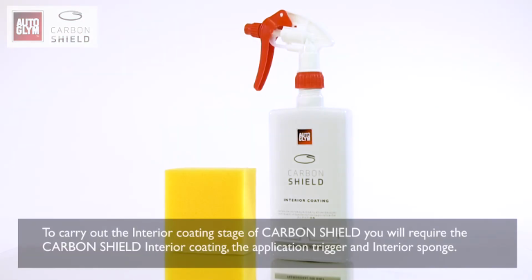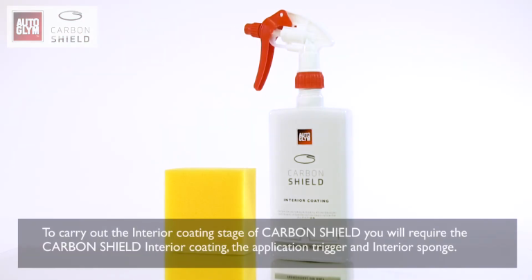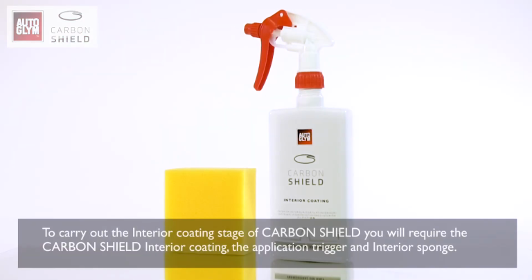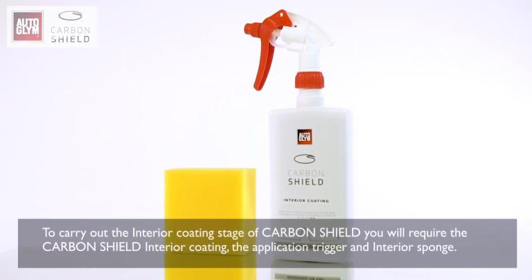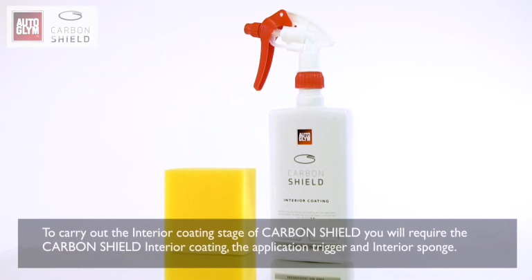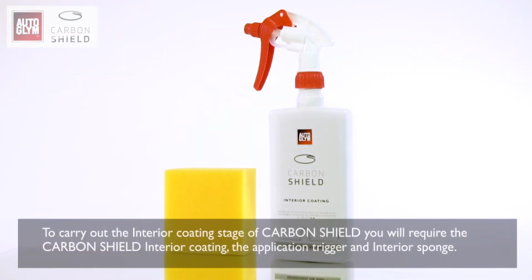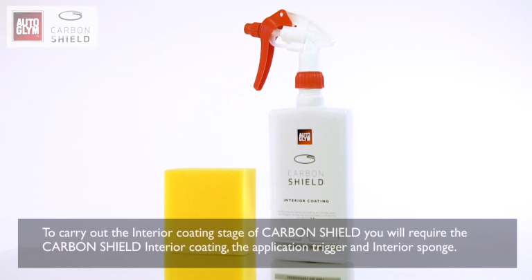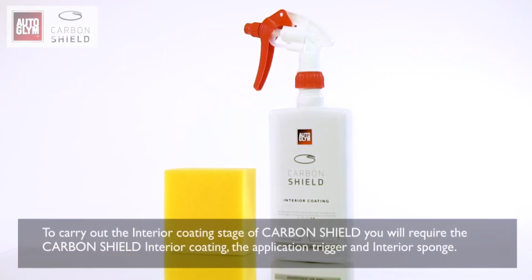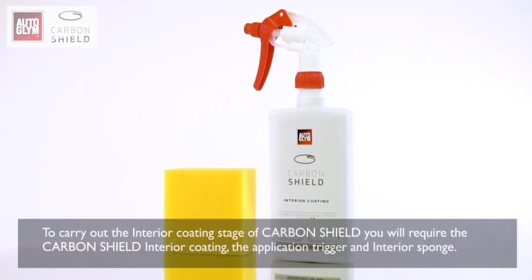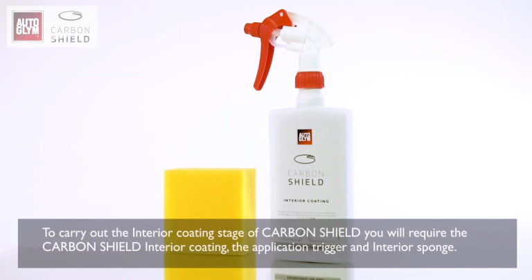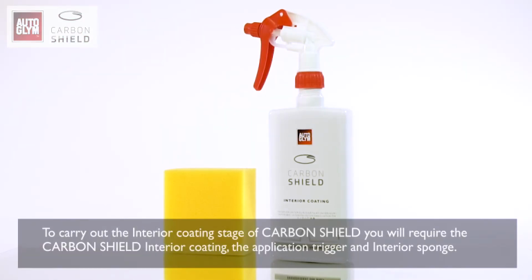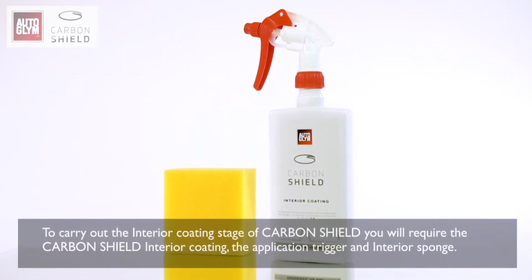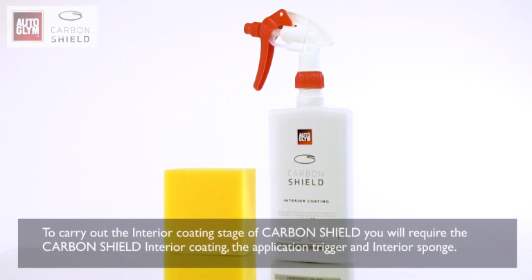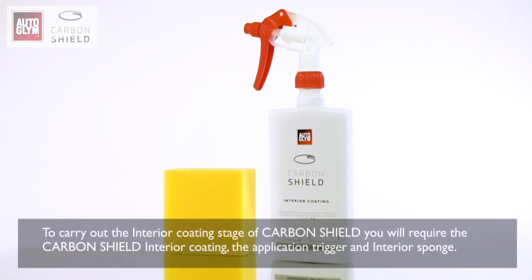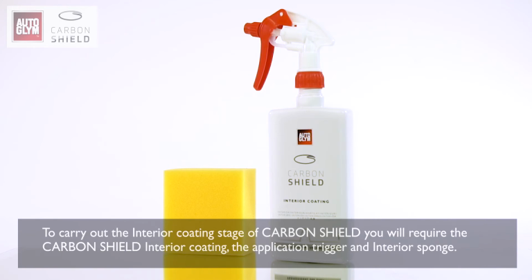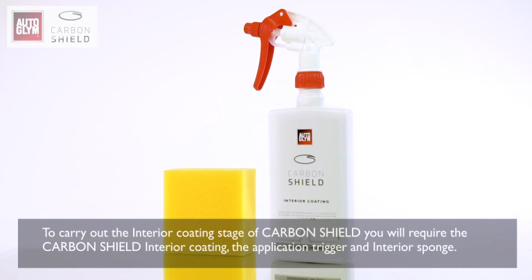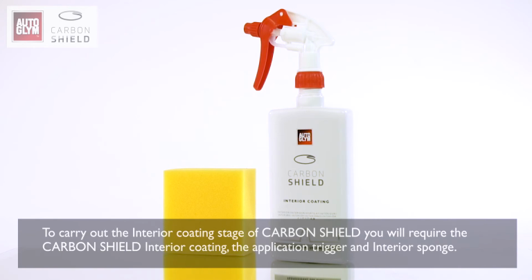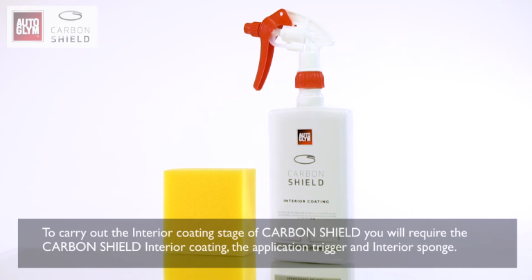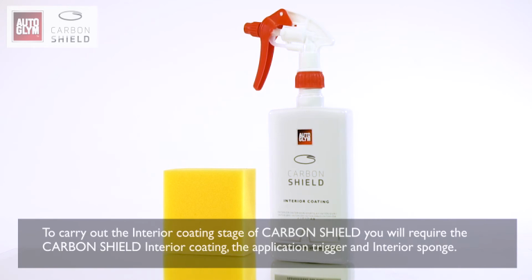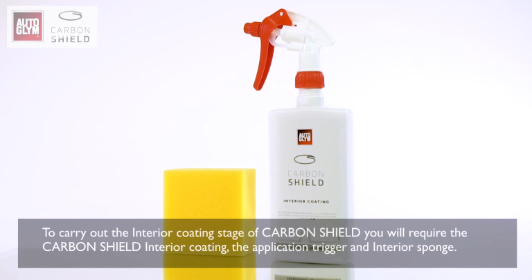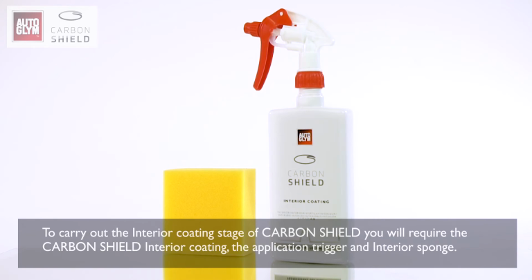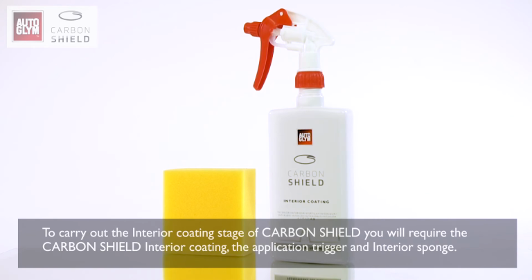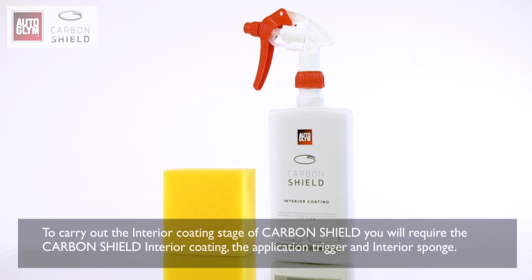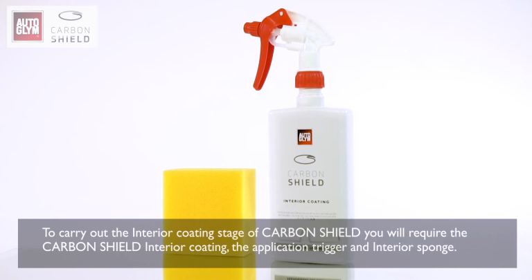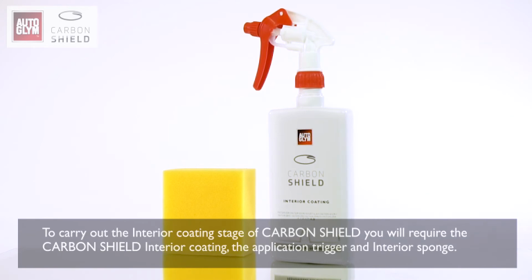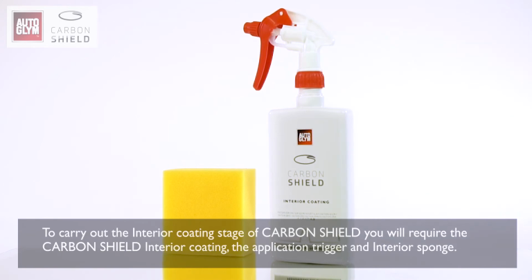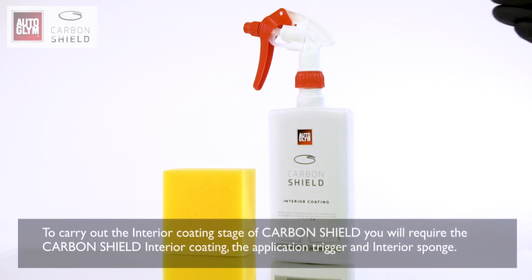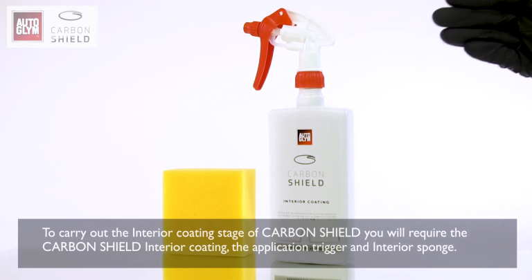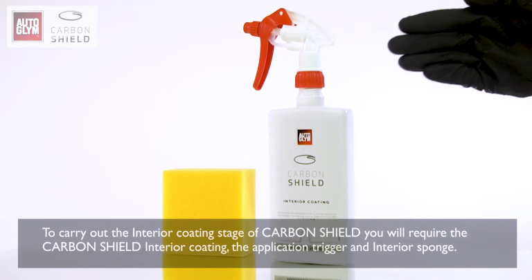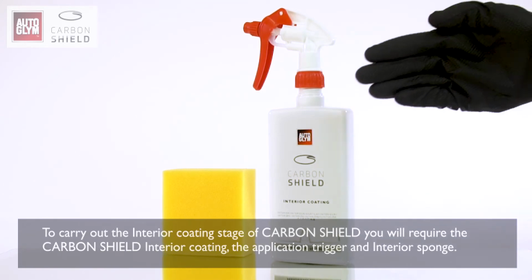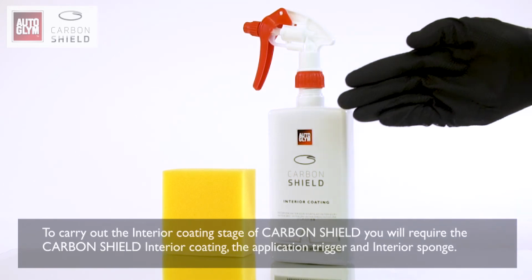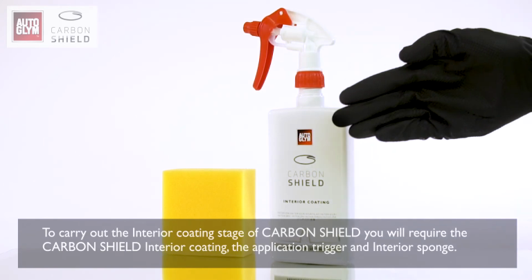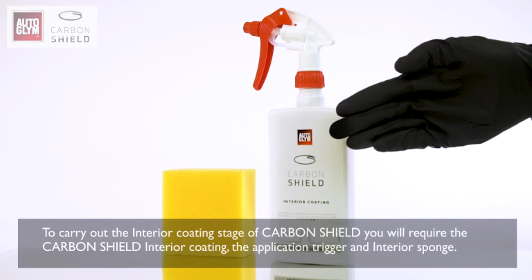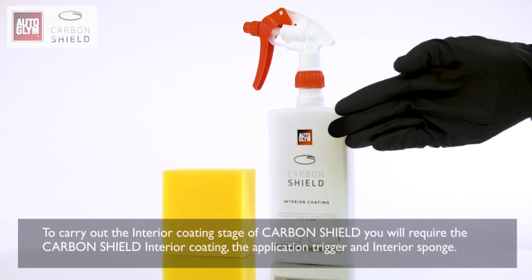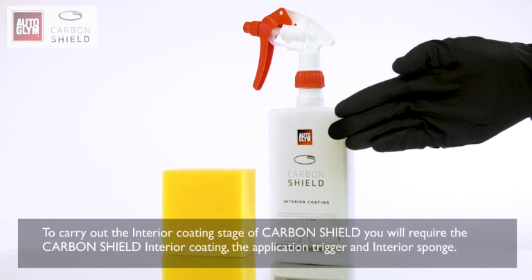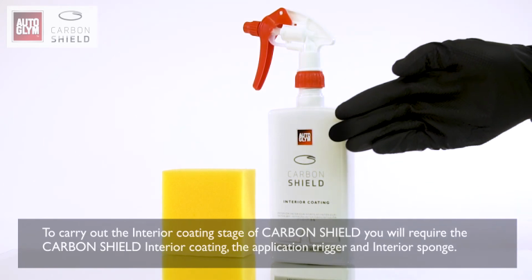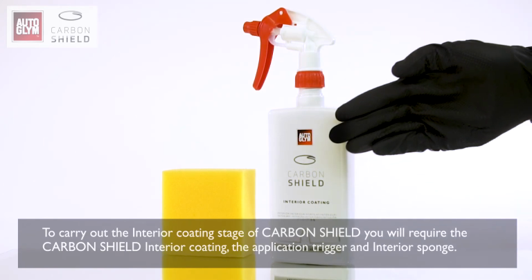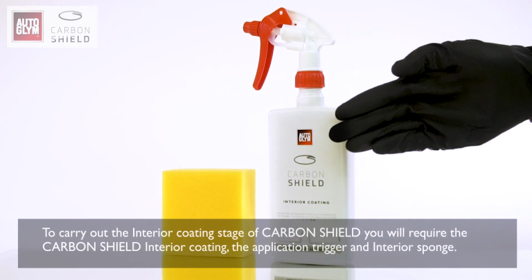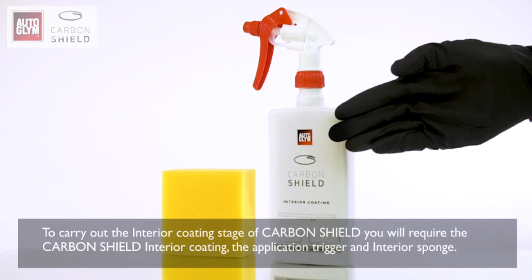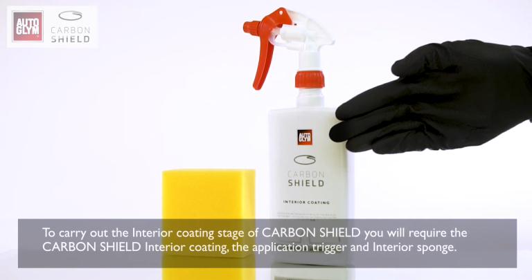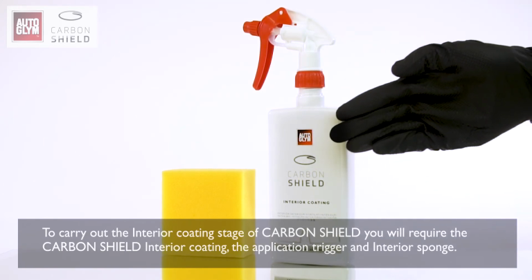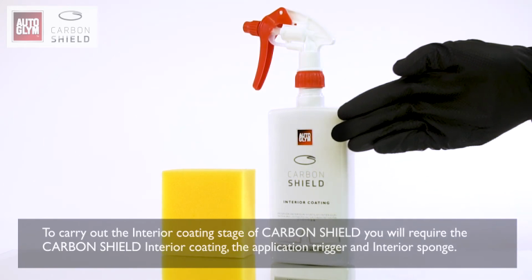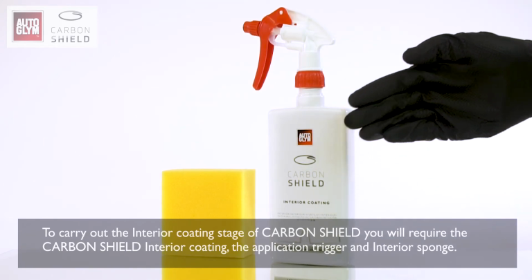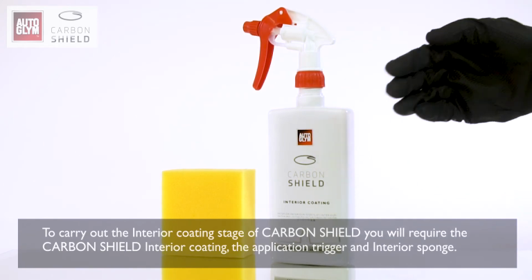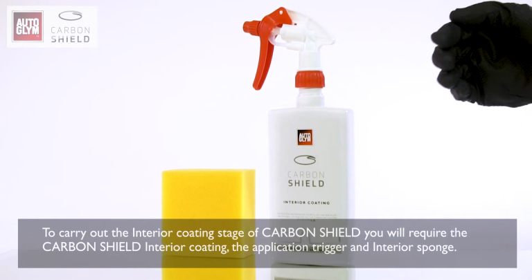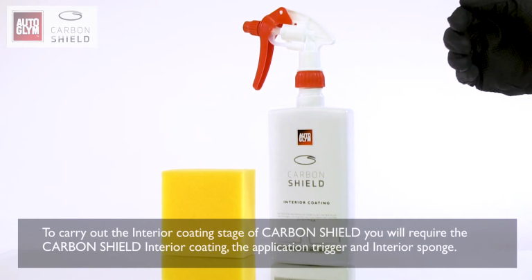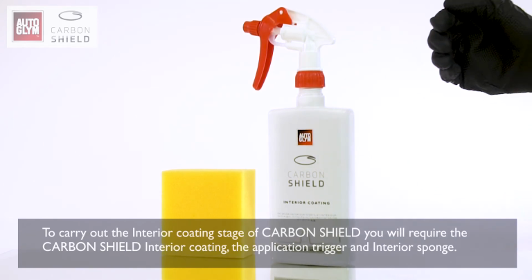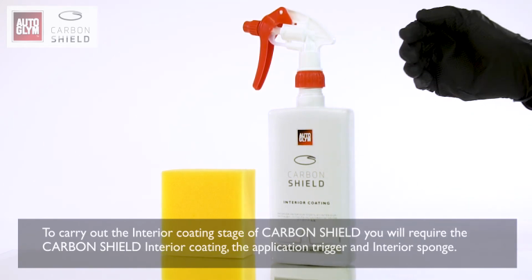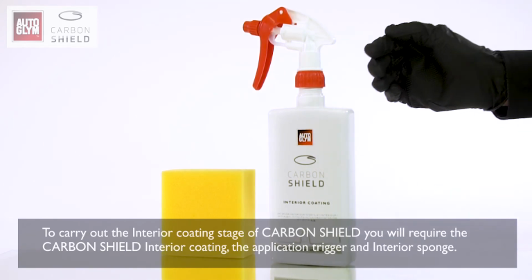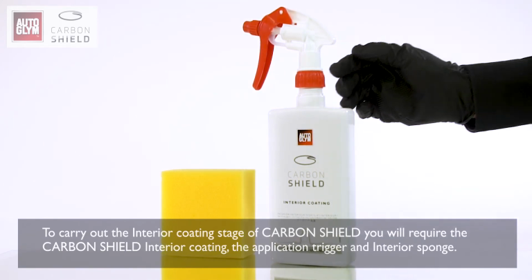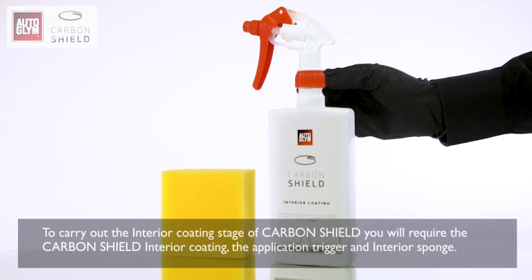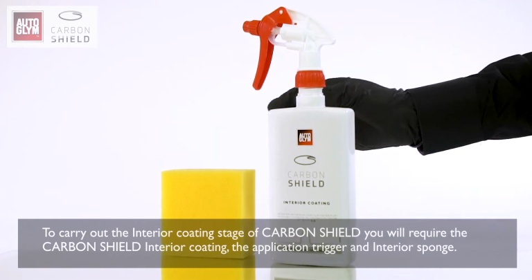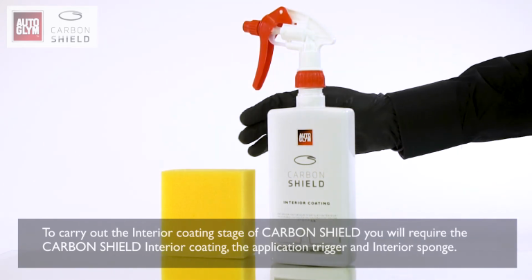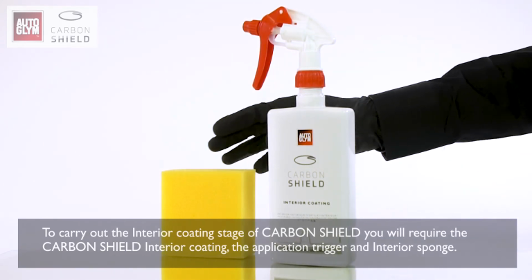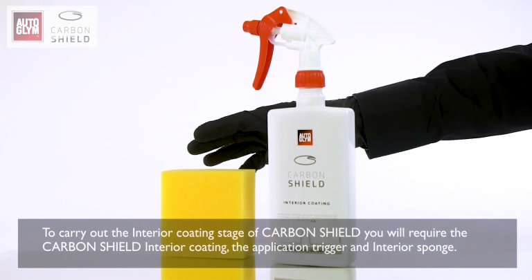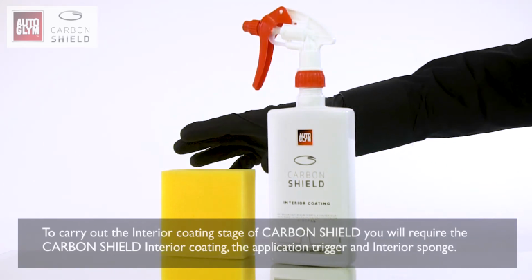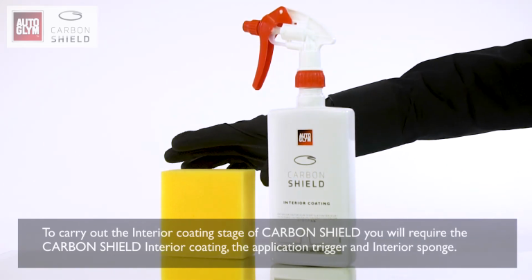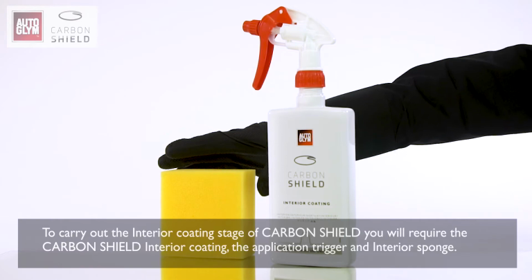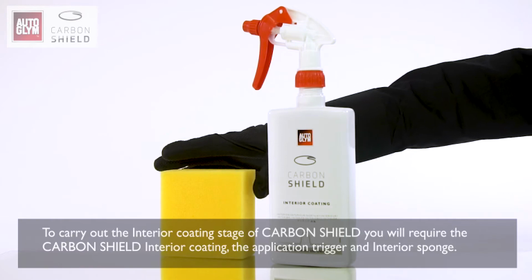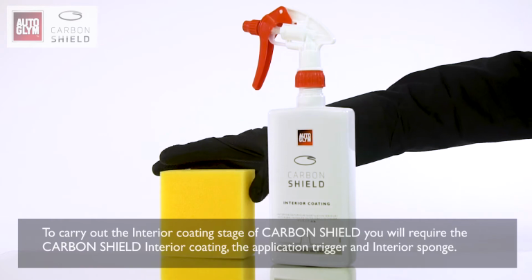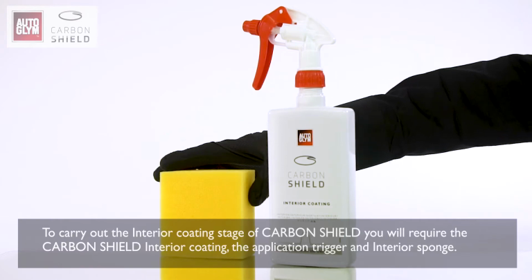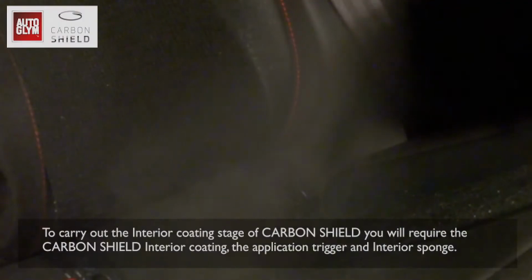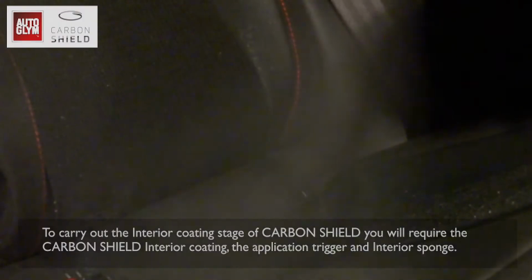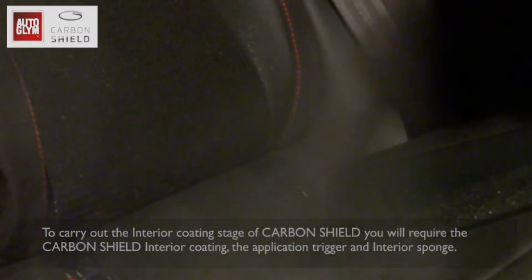To carry out the interior coating stage of Carbon Shield, you will require the Carbon Shield interior coating, the application trigger and interior sponge.